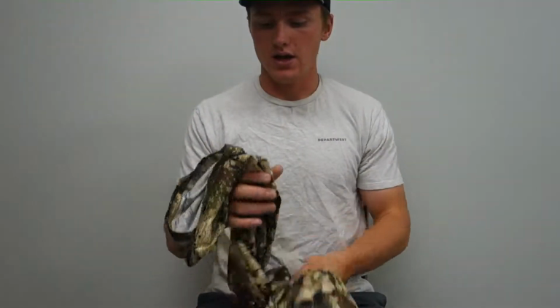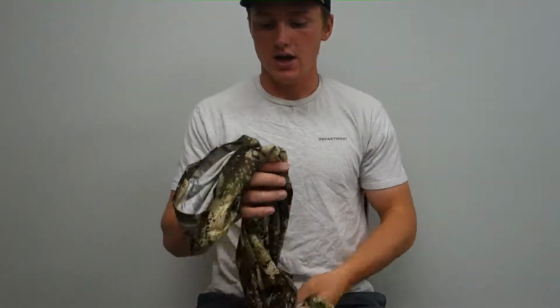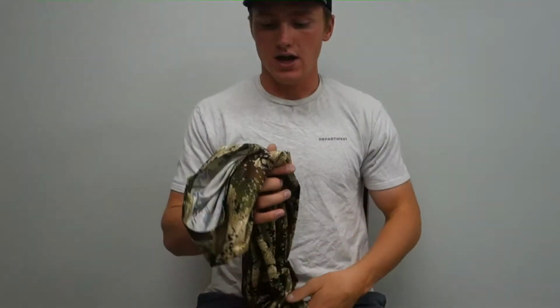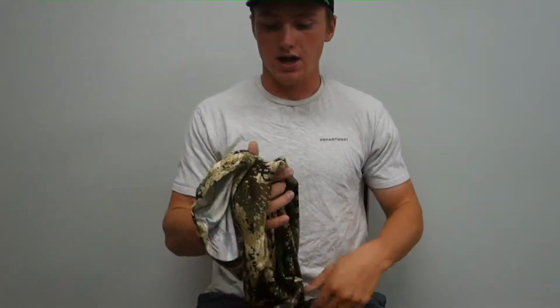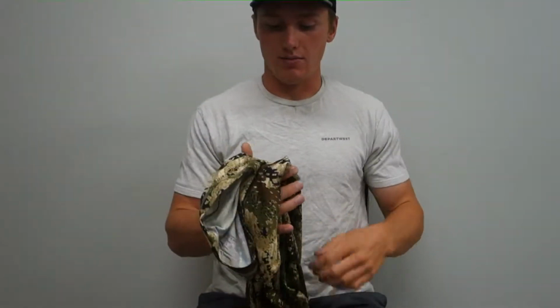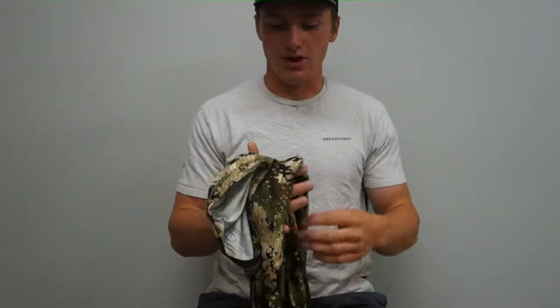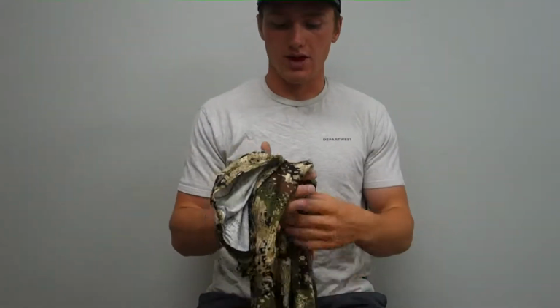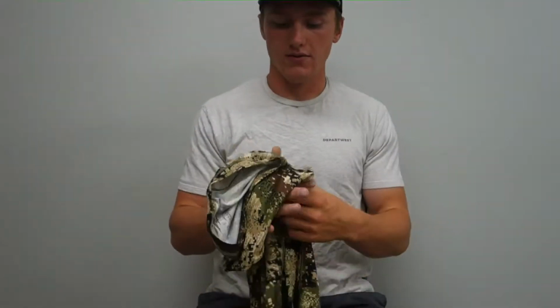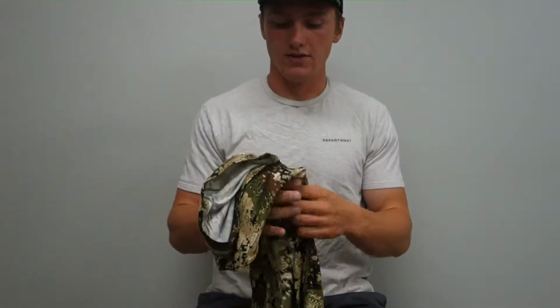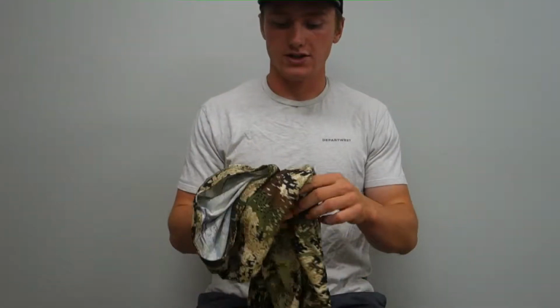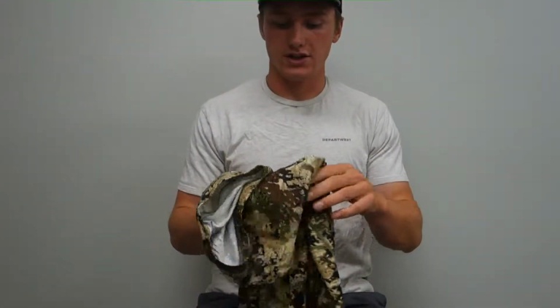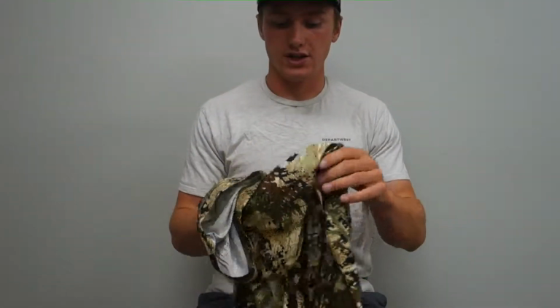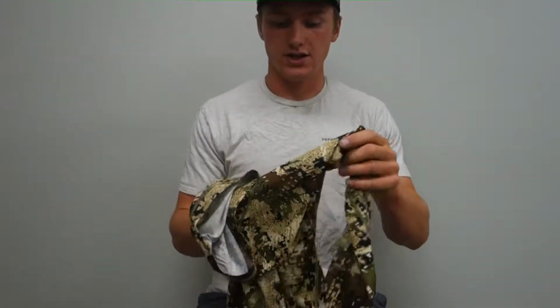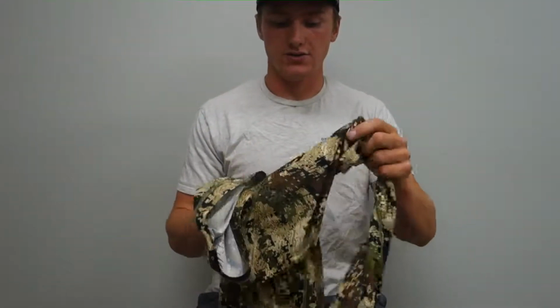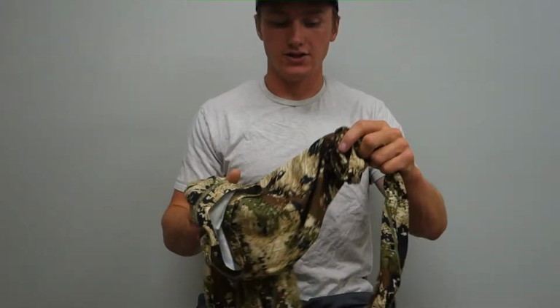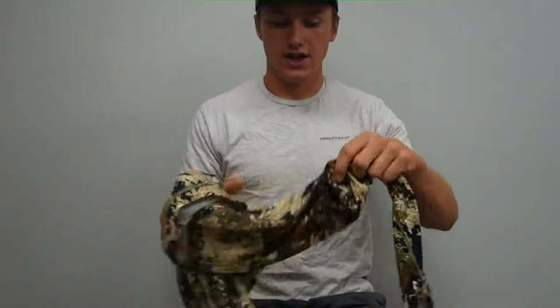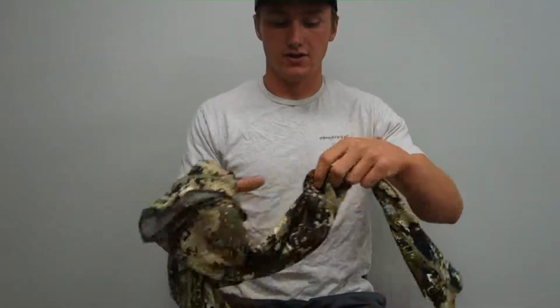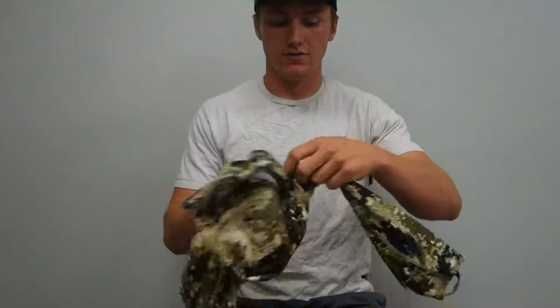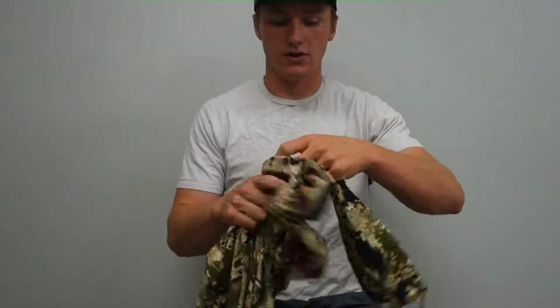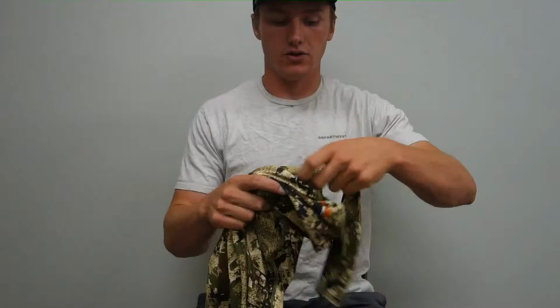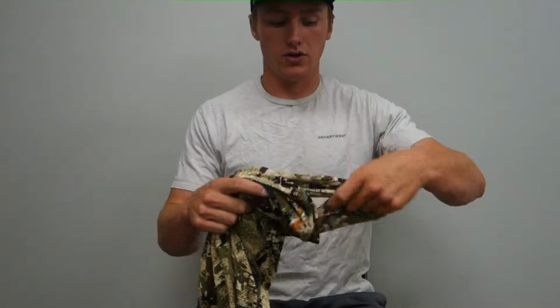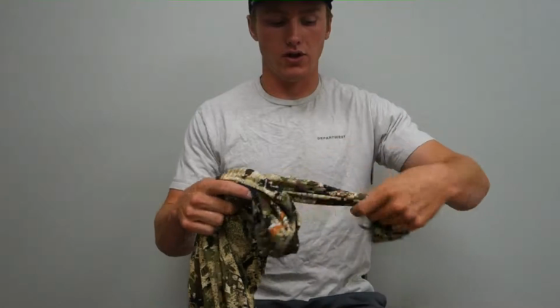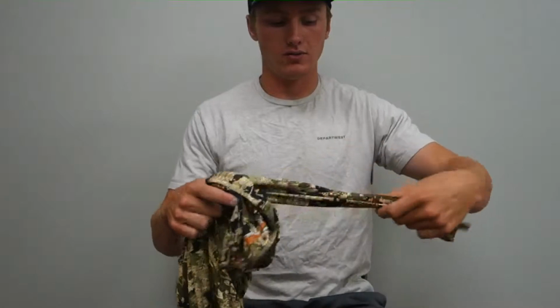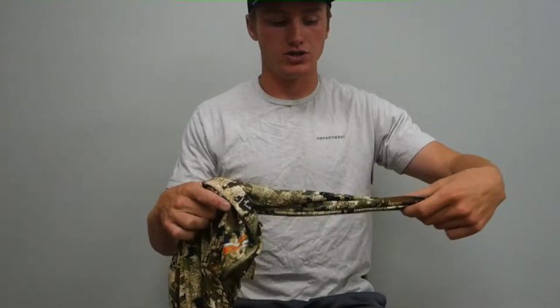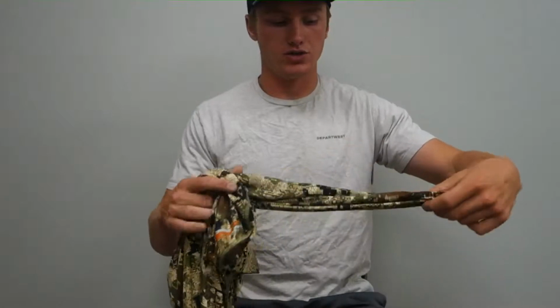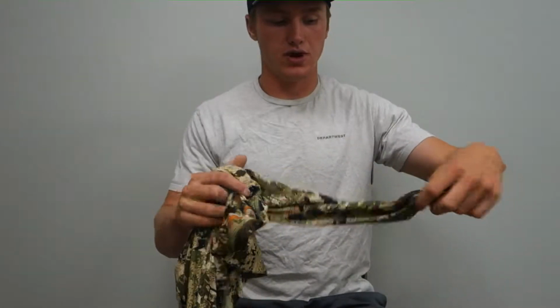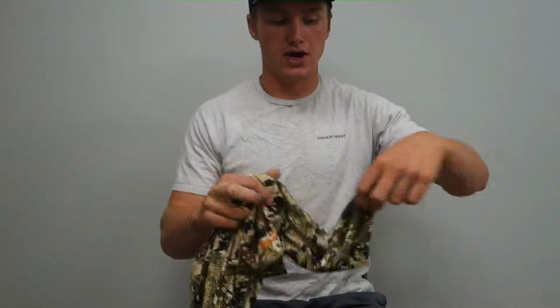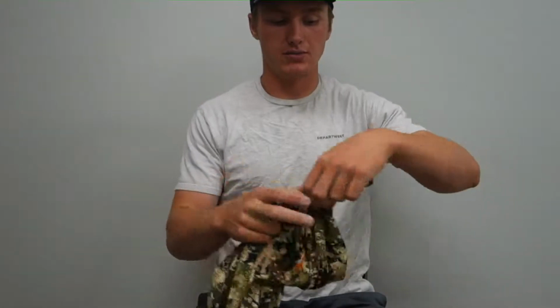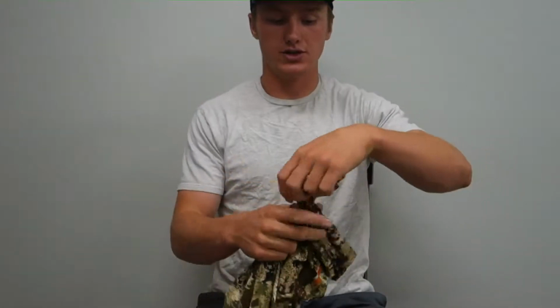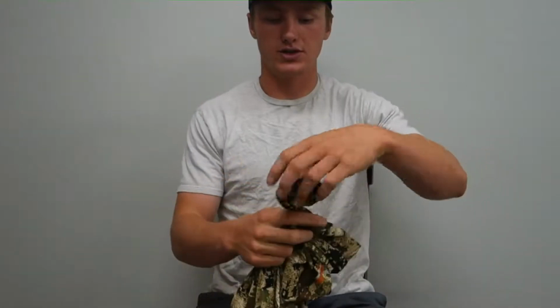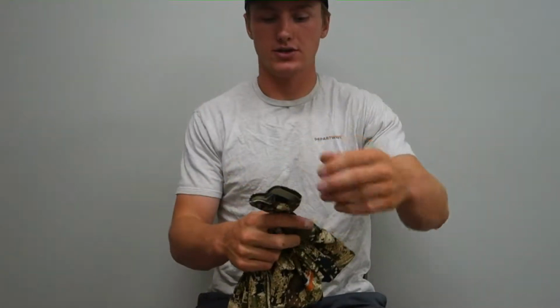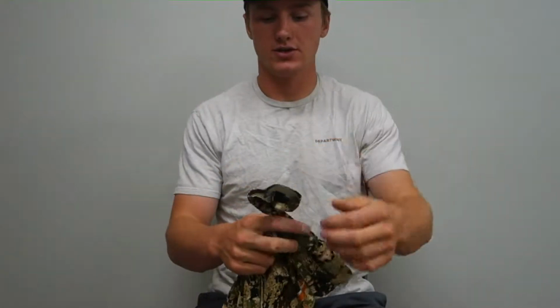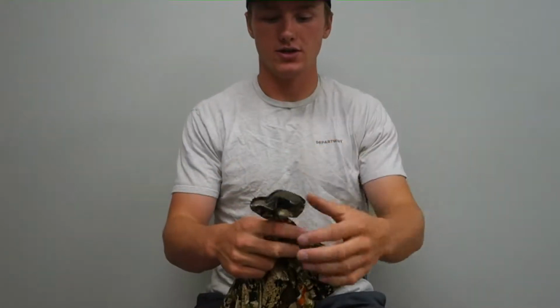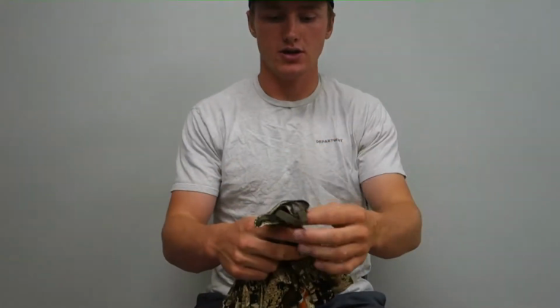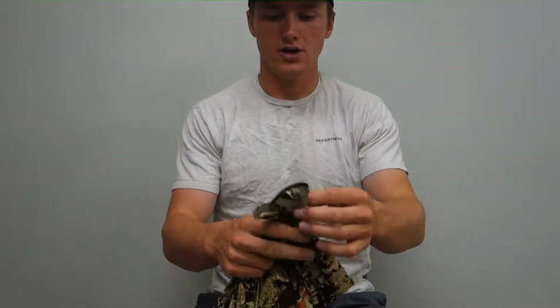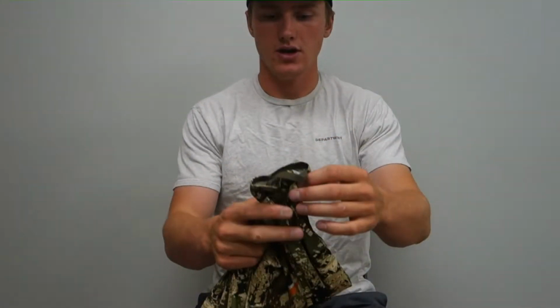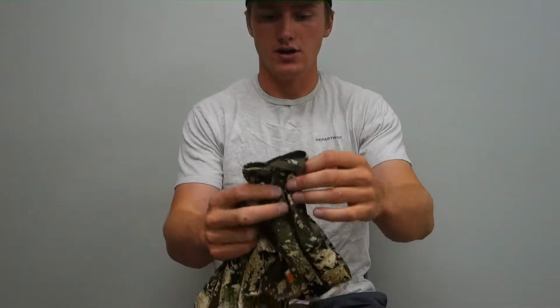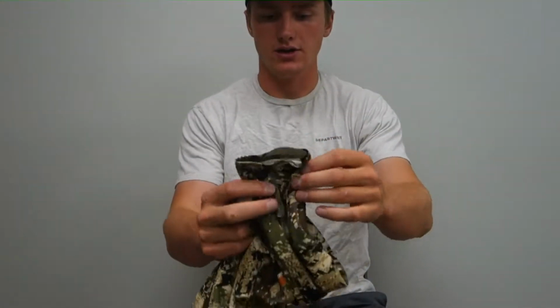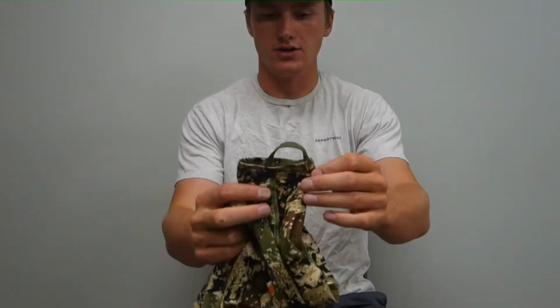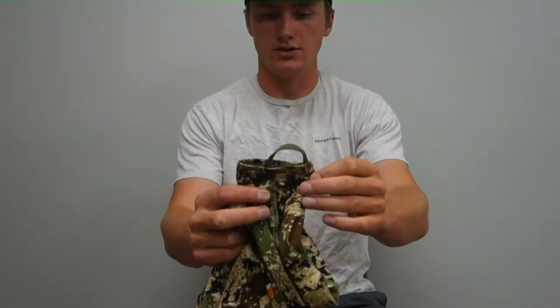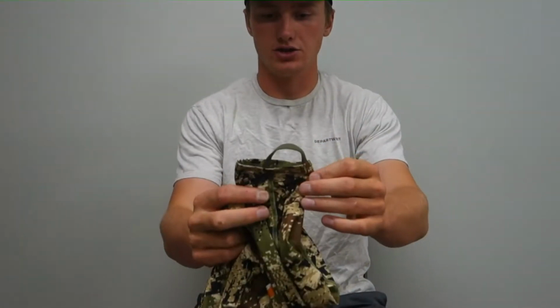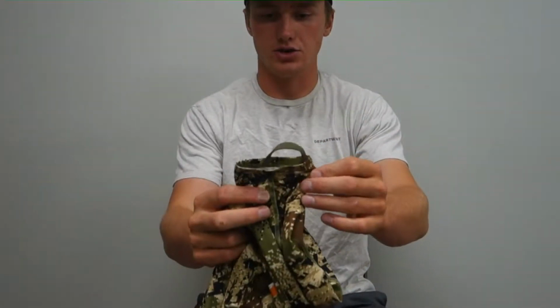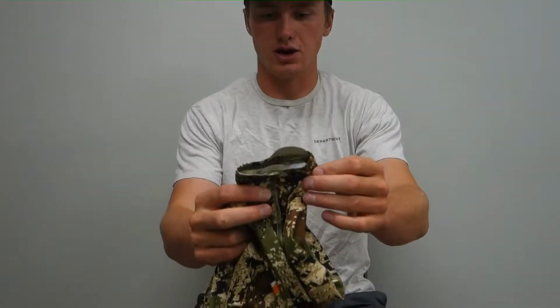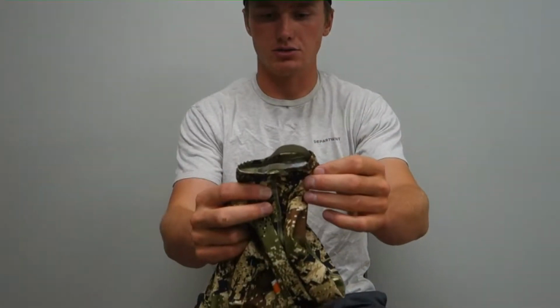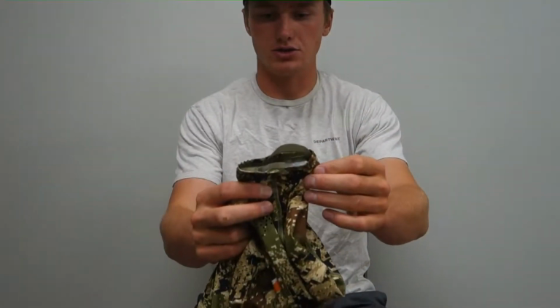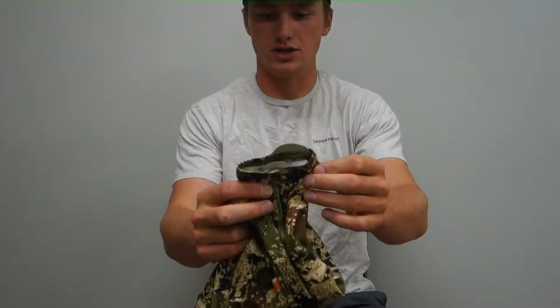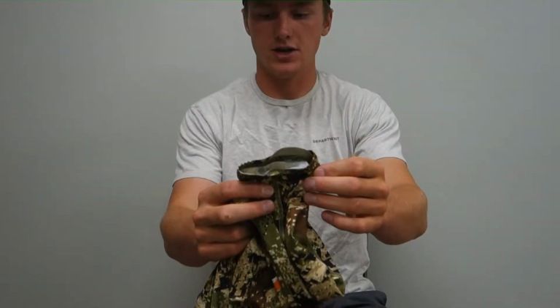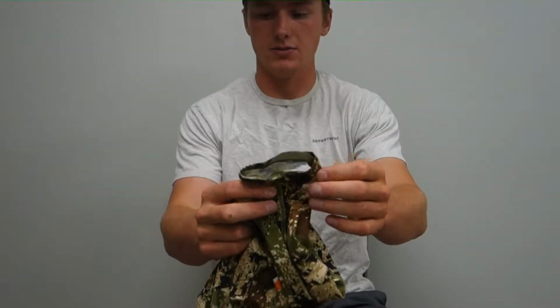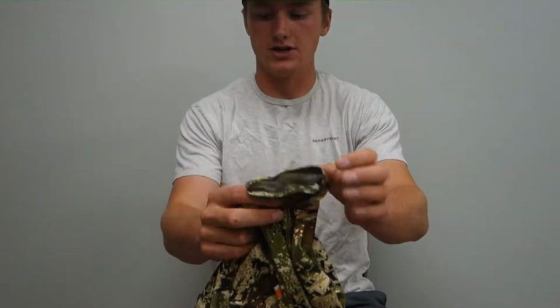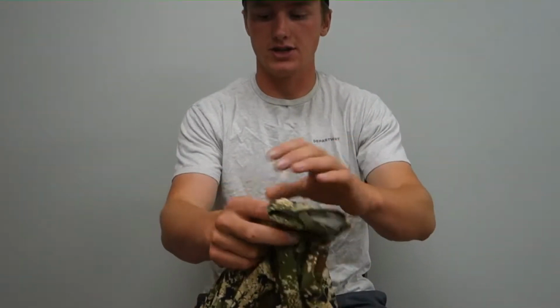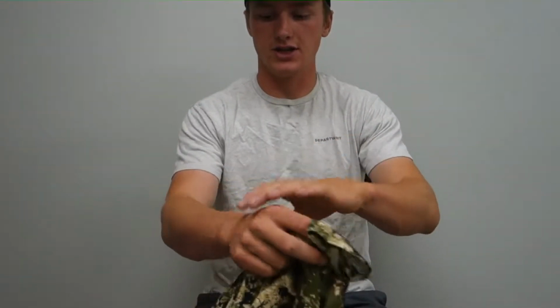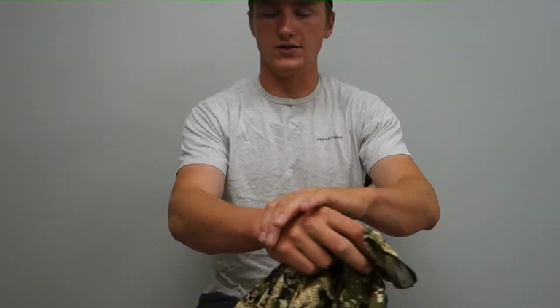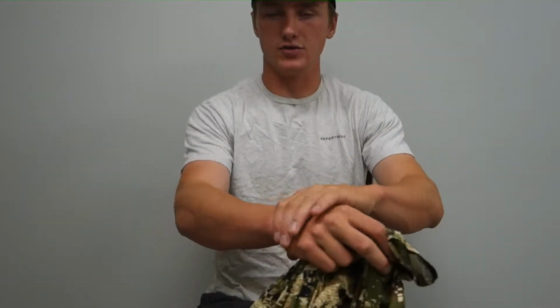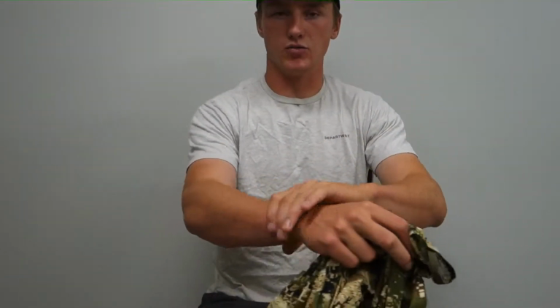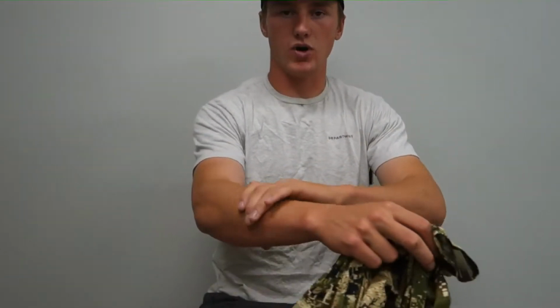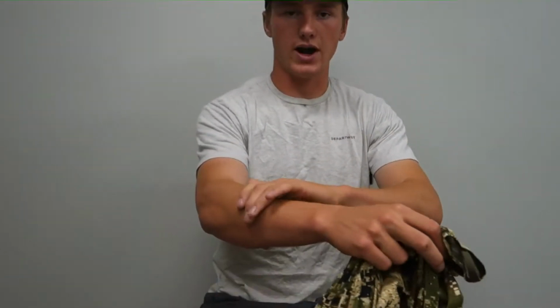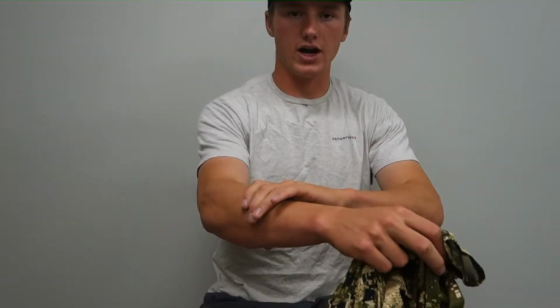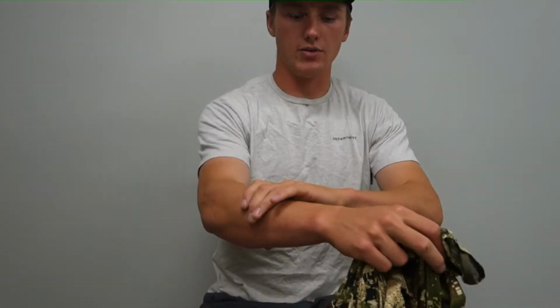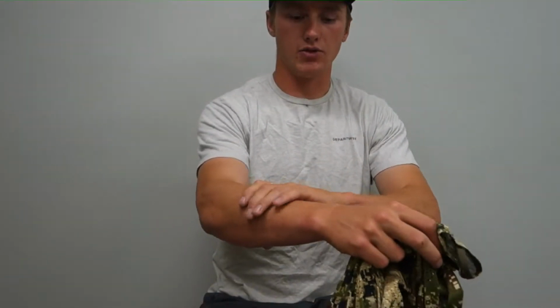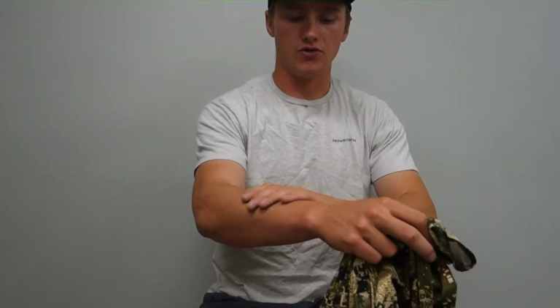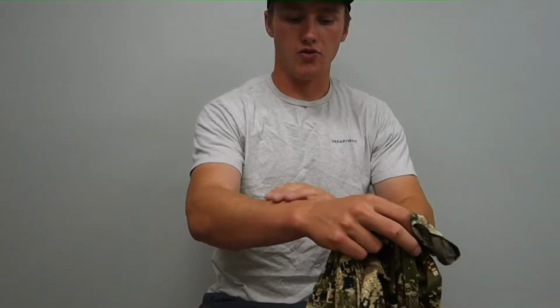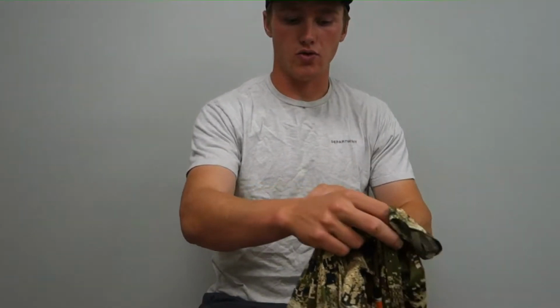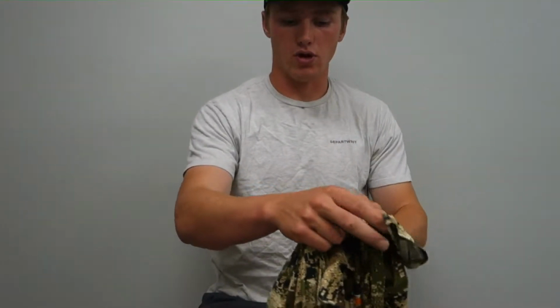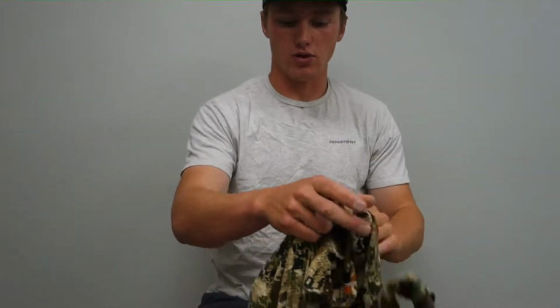The end of the sleeves have little thumb straps. These little straps just keep the sleeves from riding up your forearms.